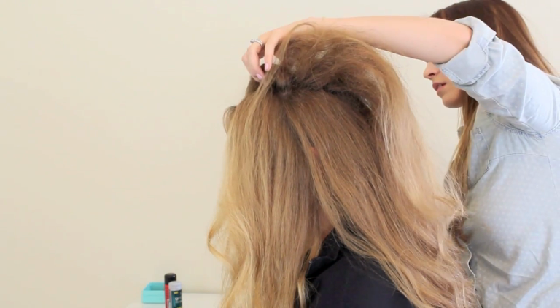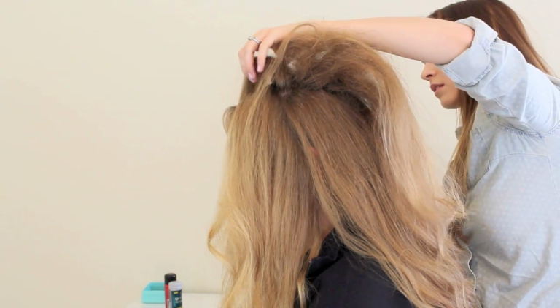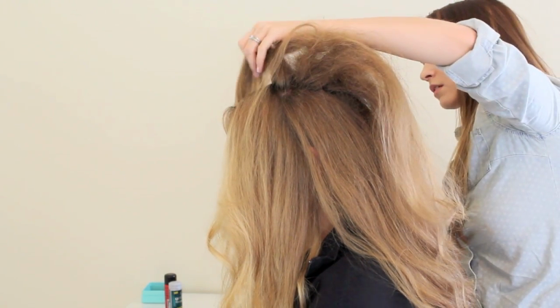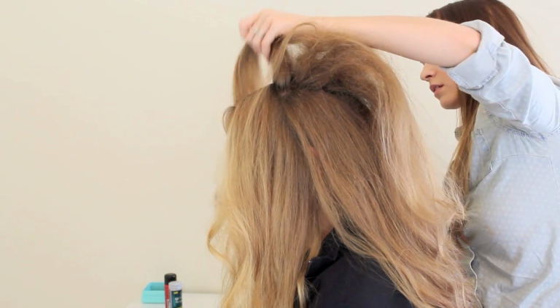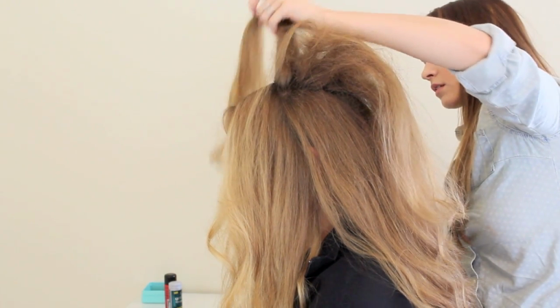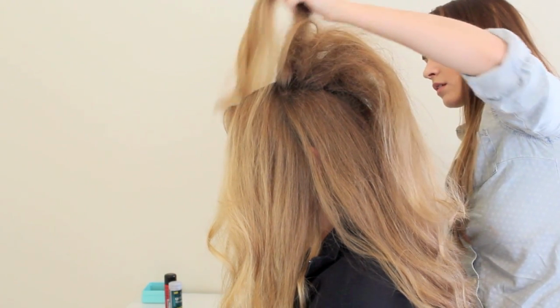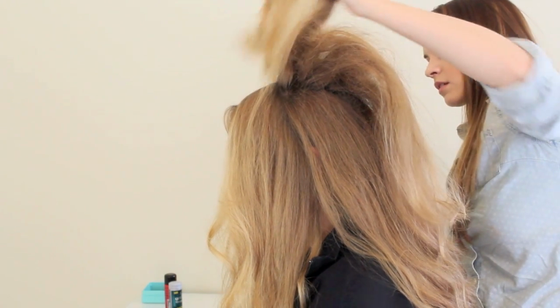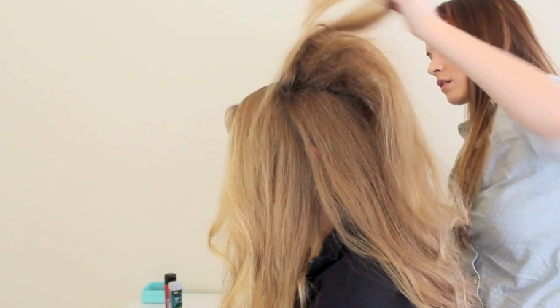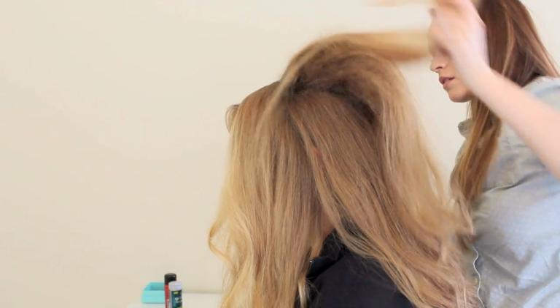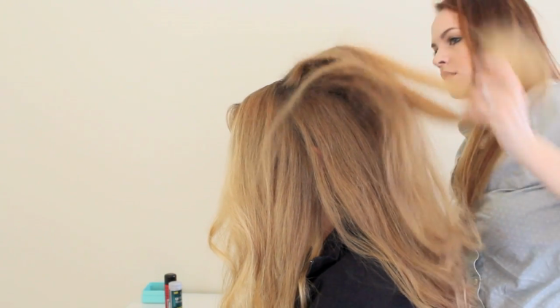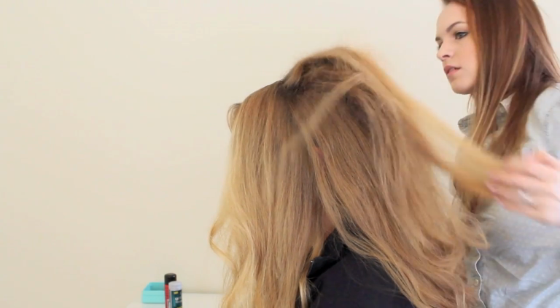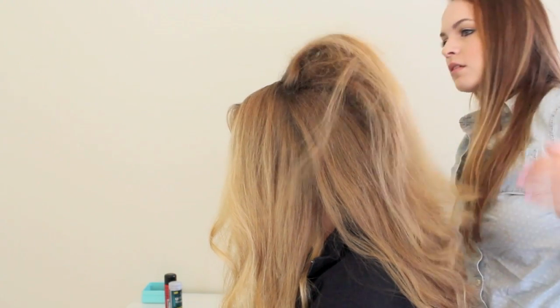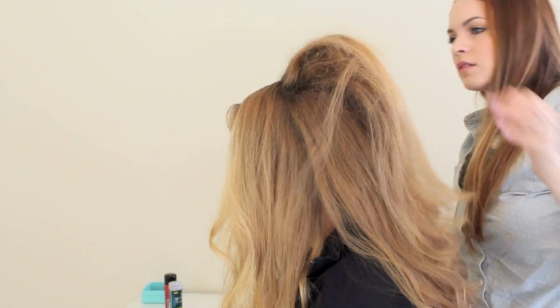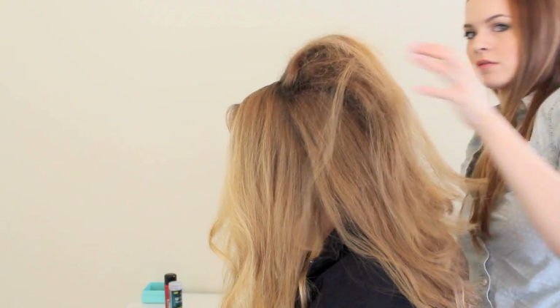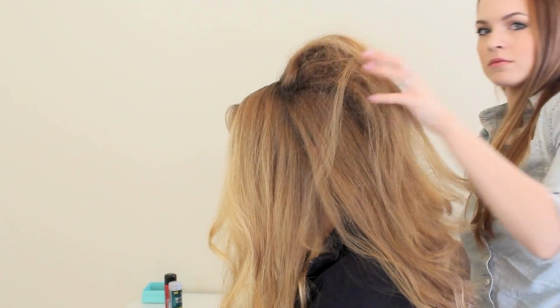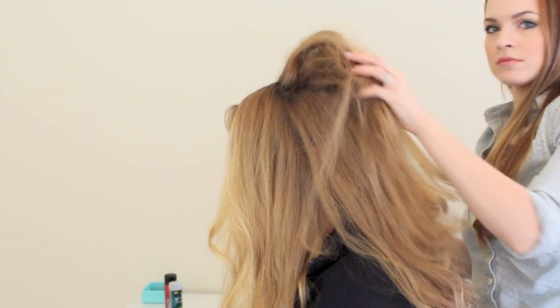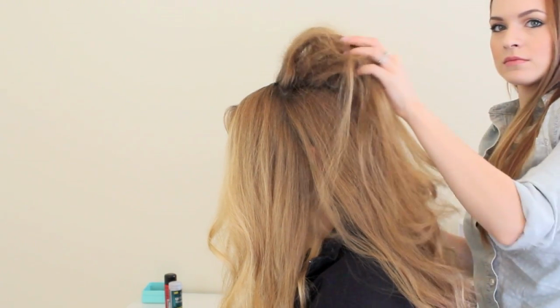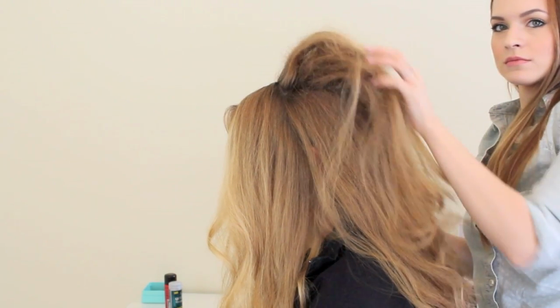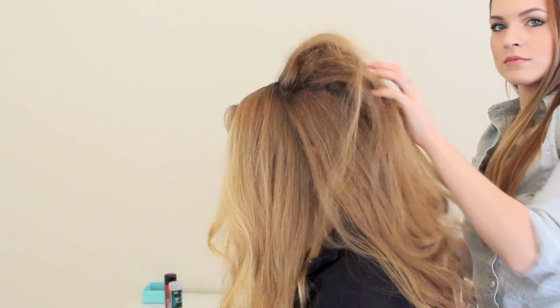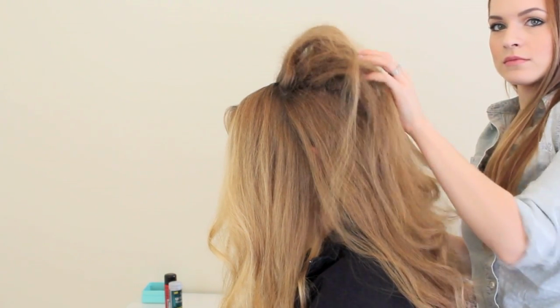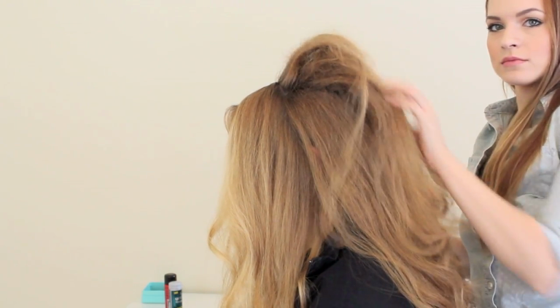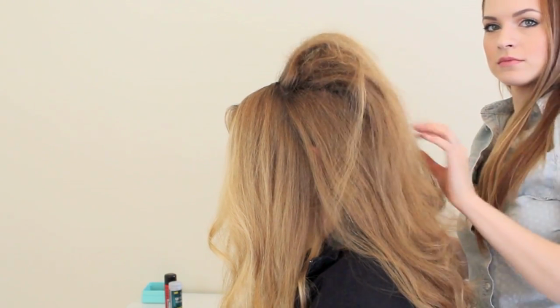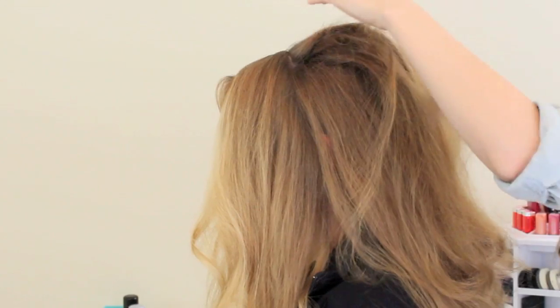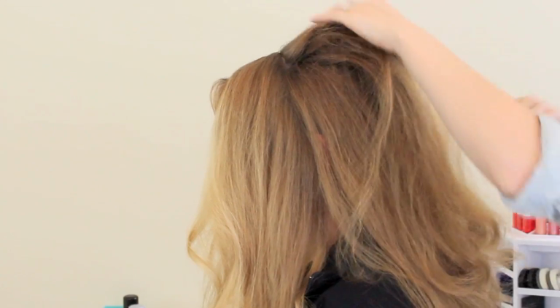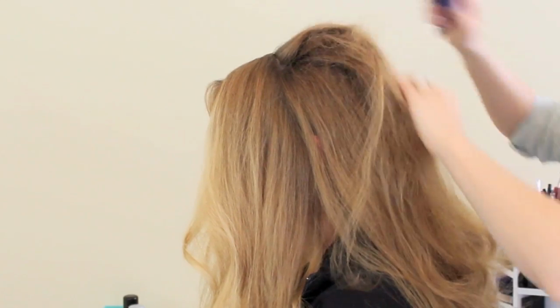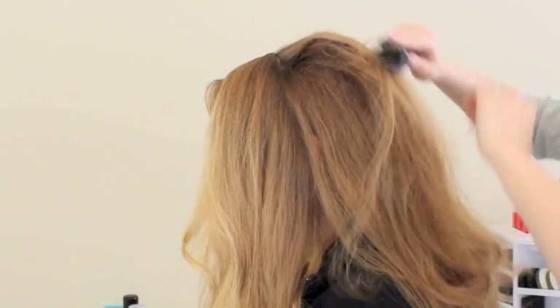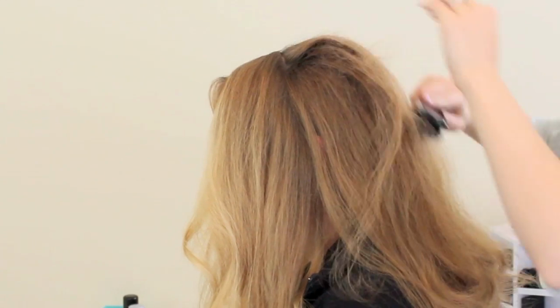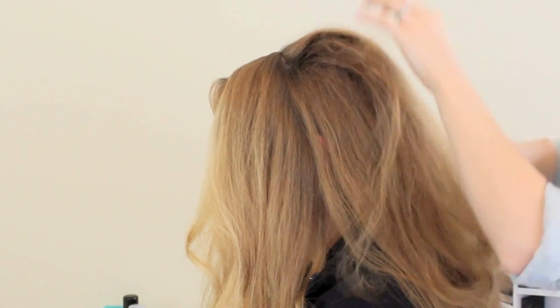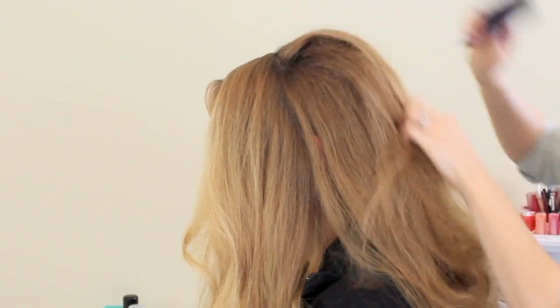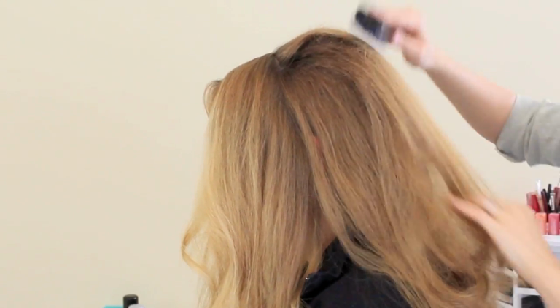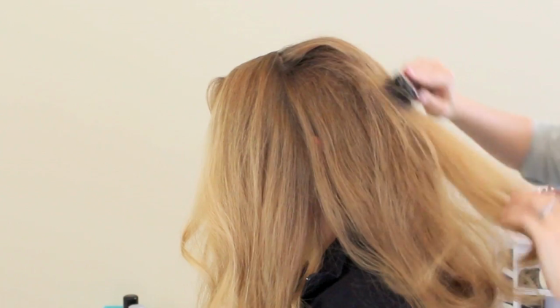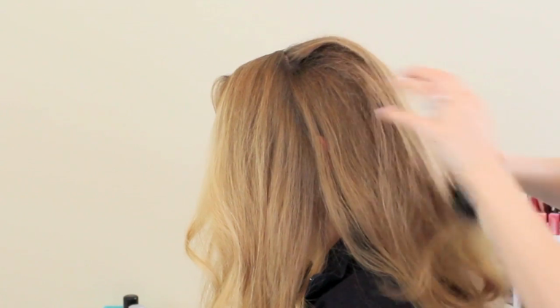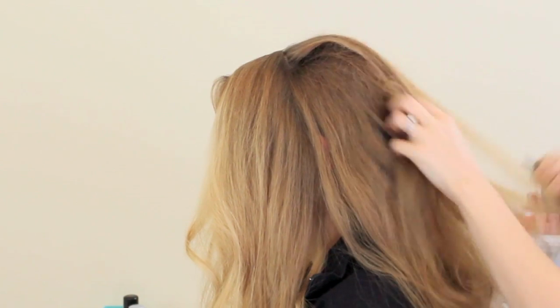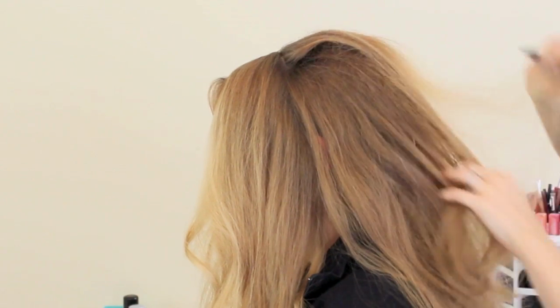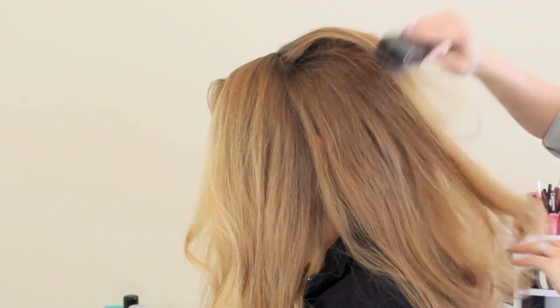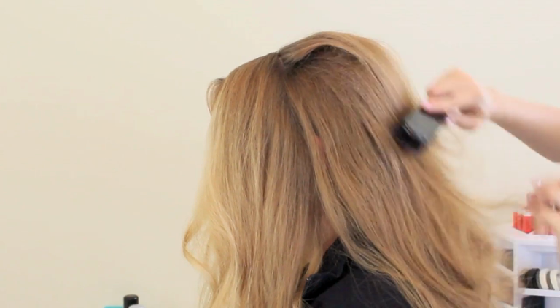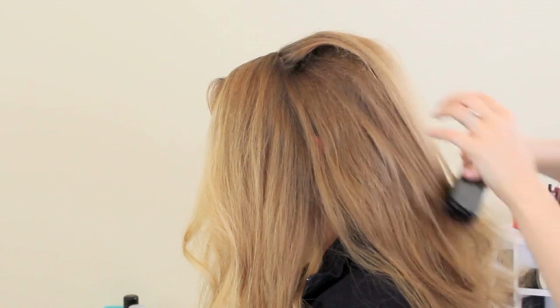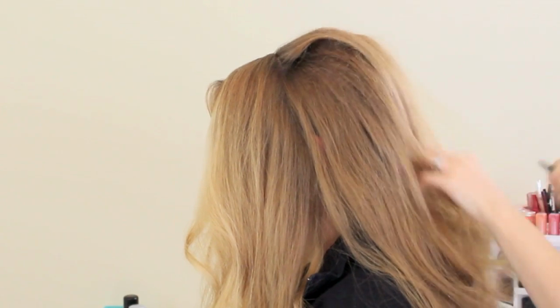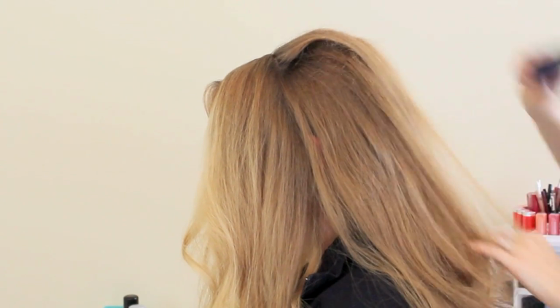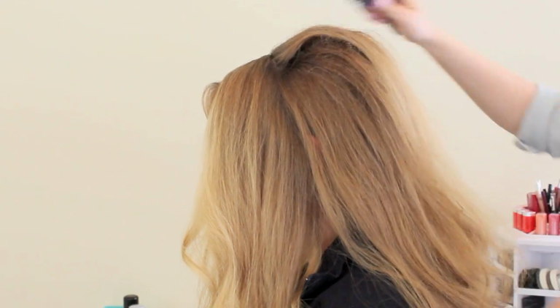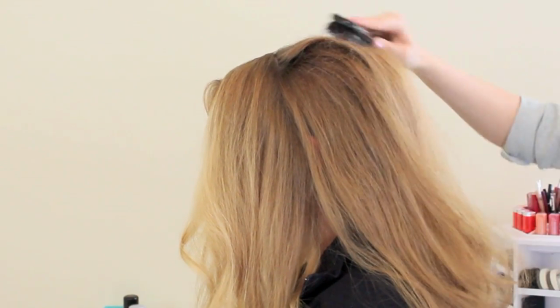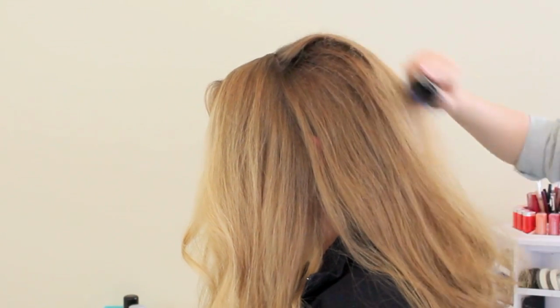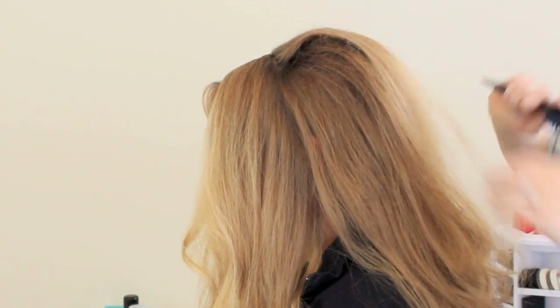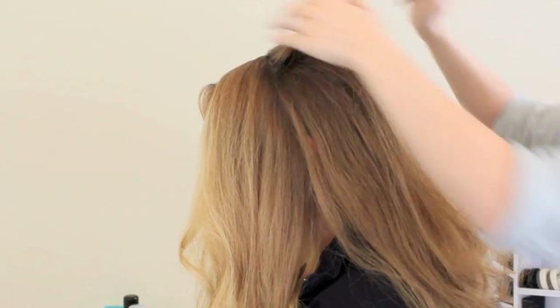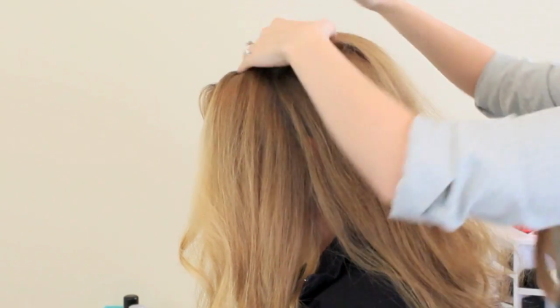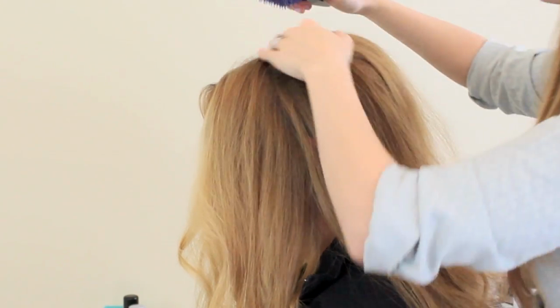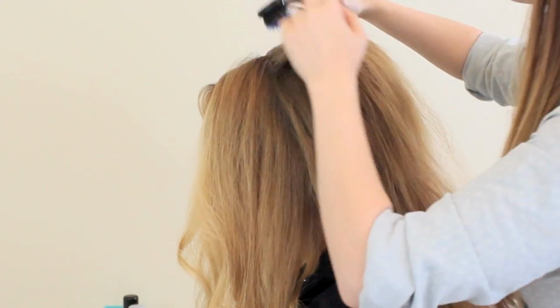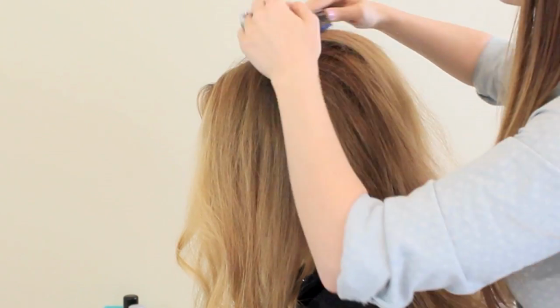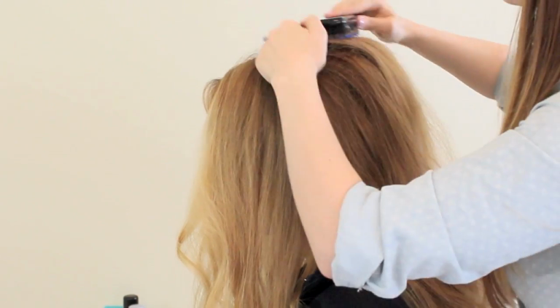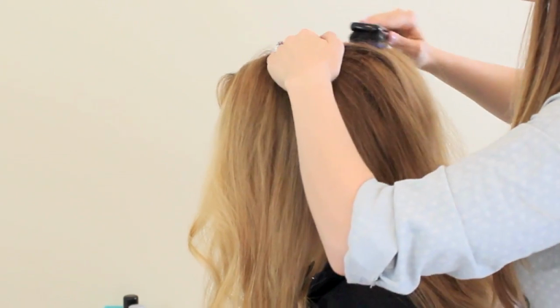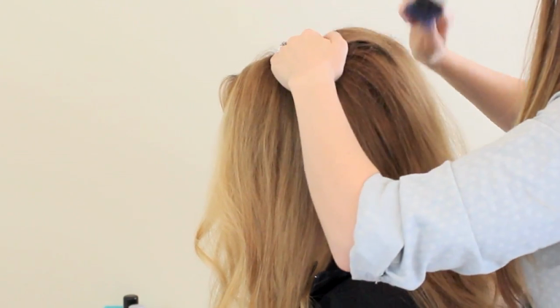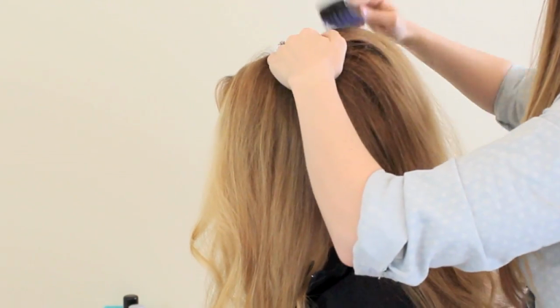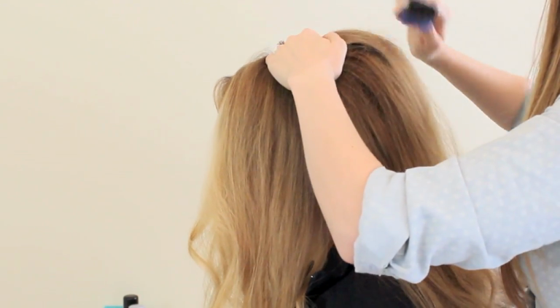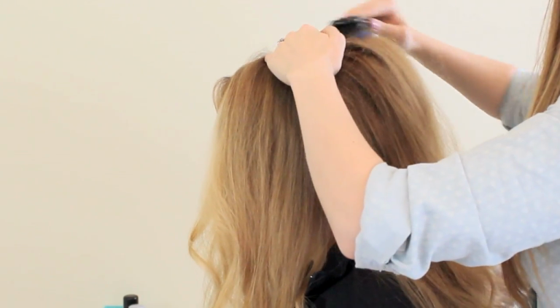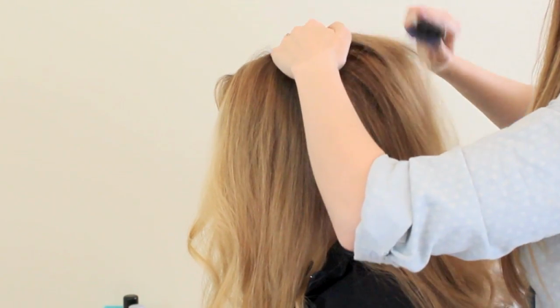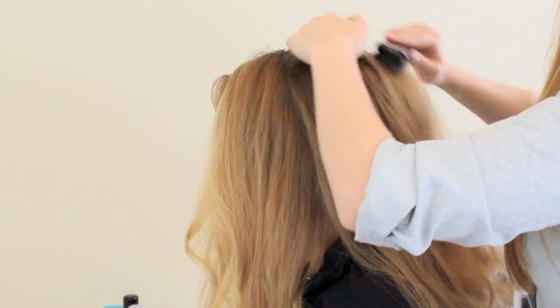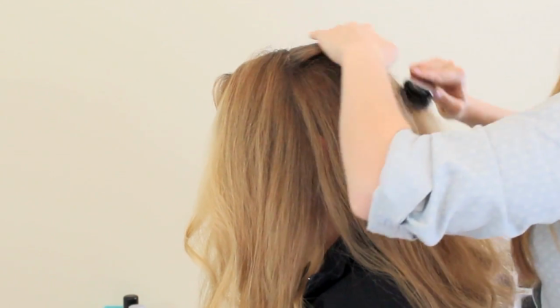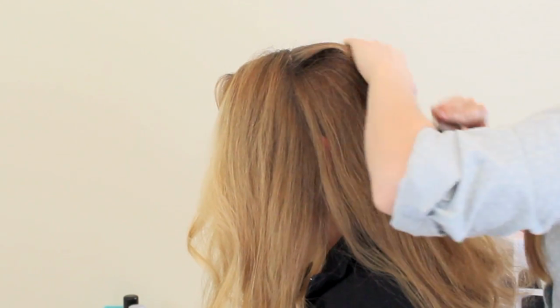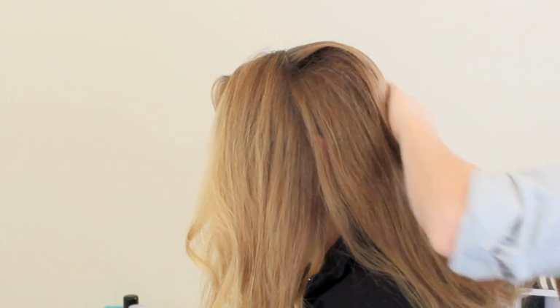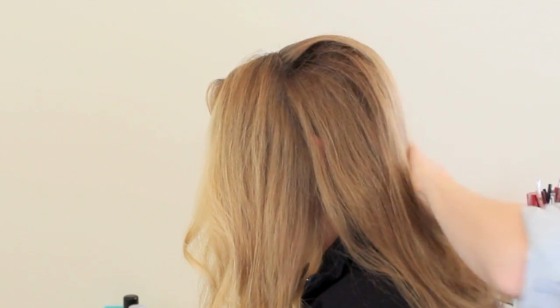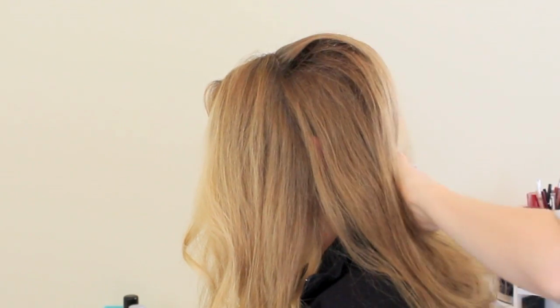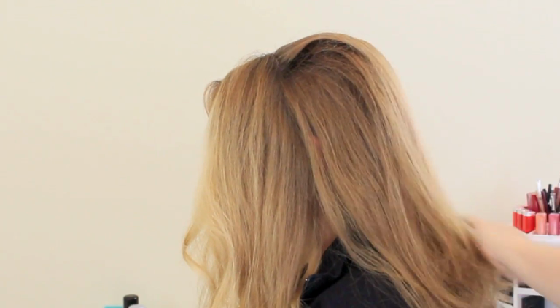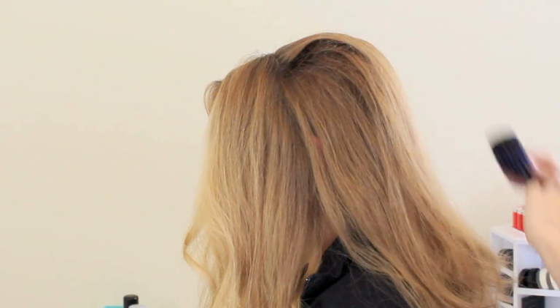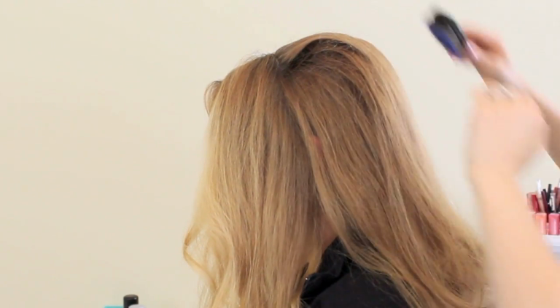Once it's done, pull all of your teased sections back and use your brush to kind of smooth over the top so that we hide all of the teasing that you just did.